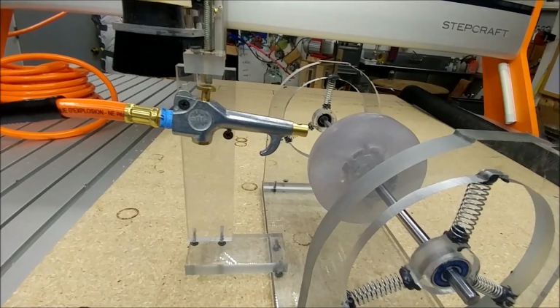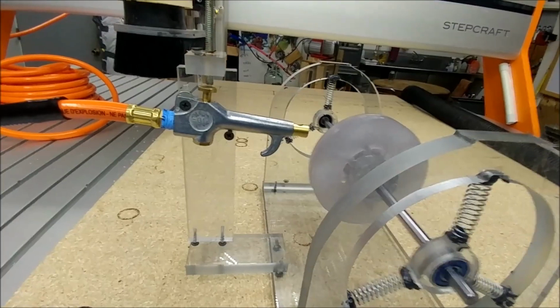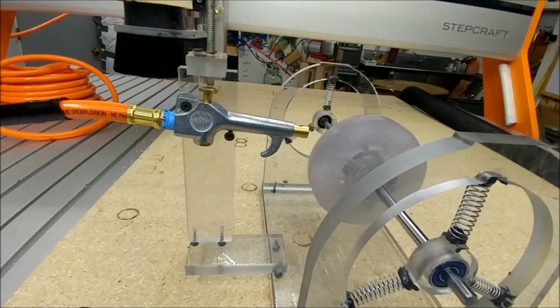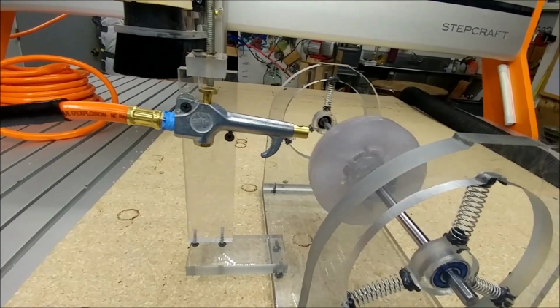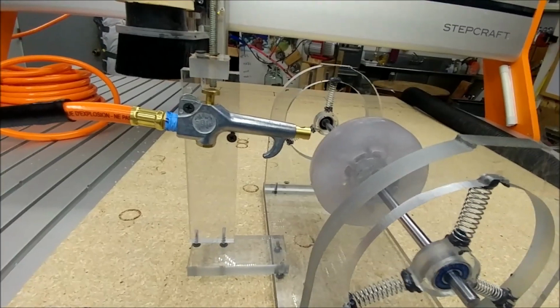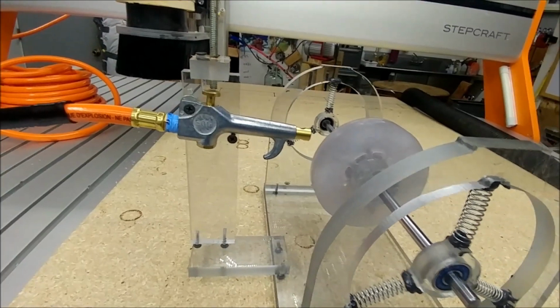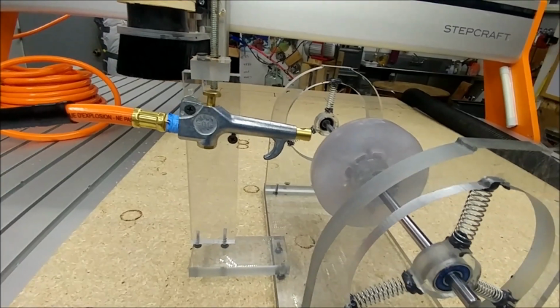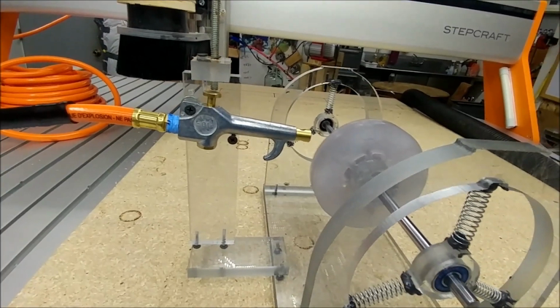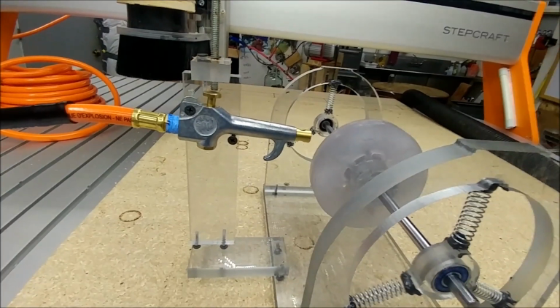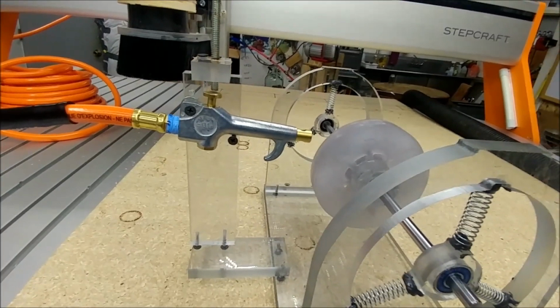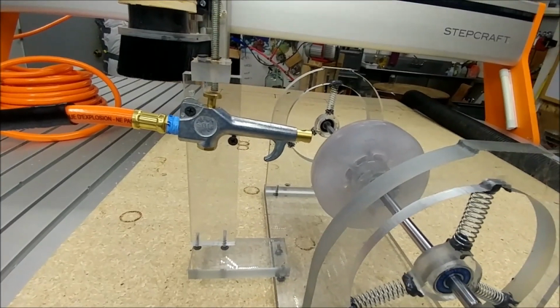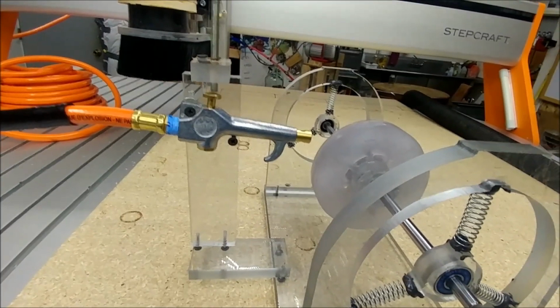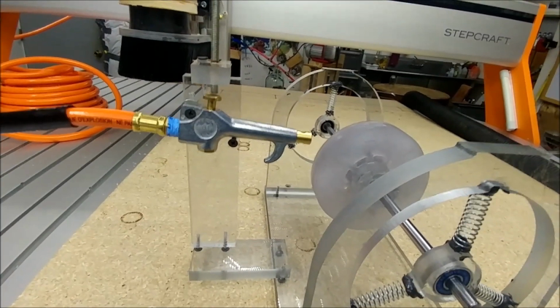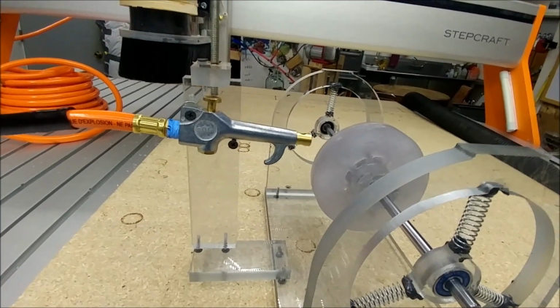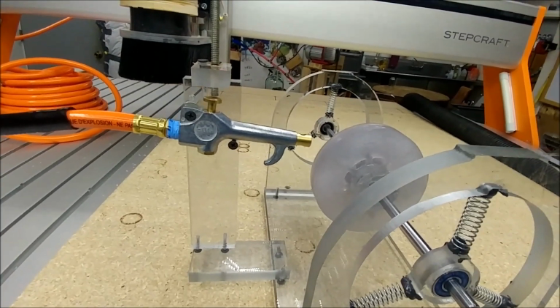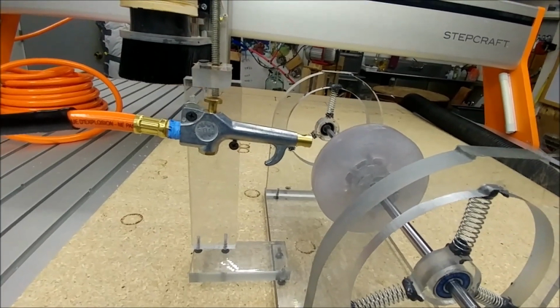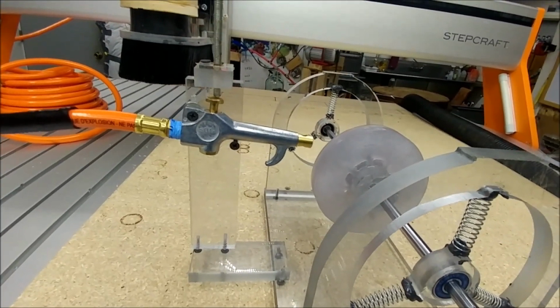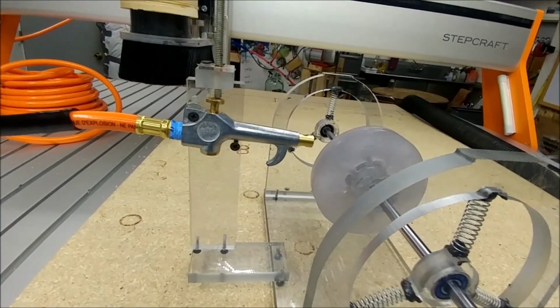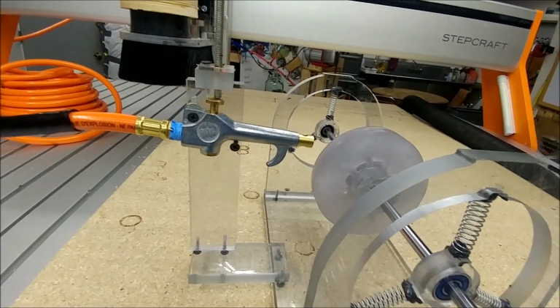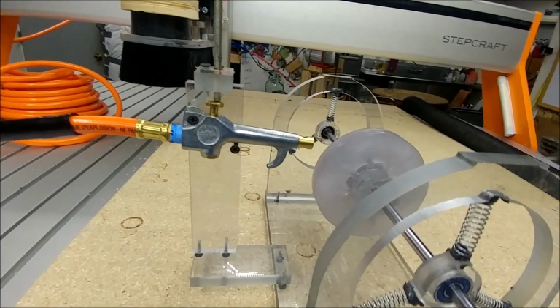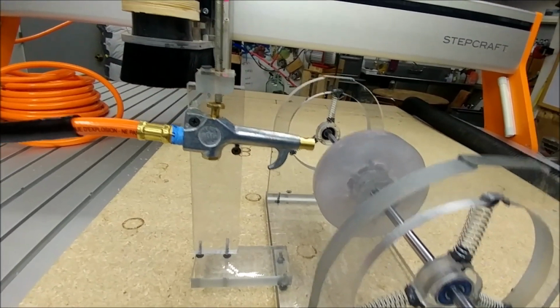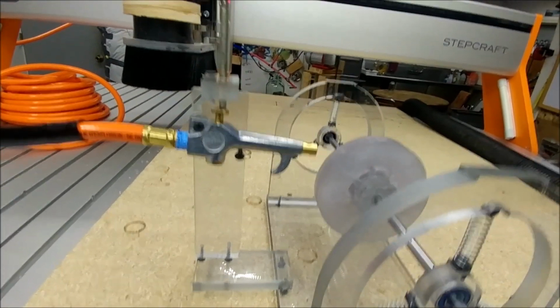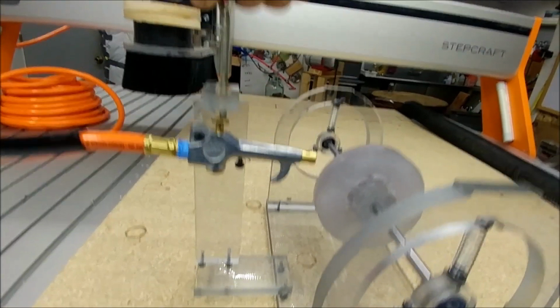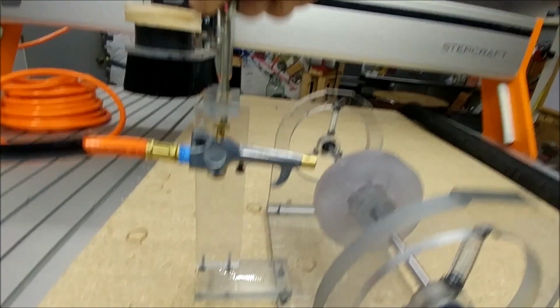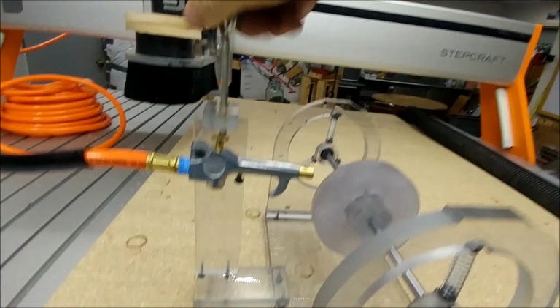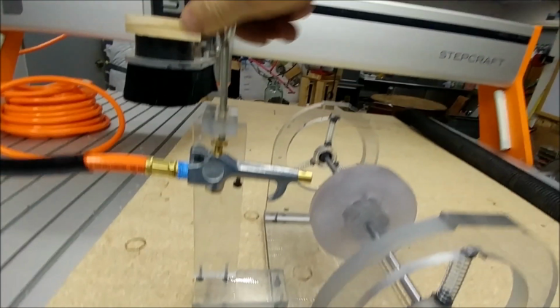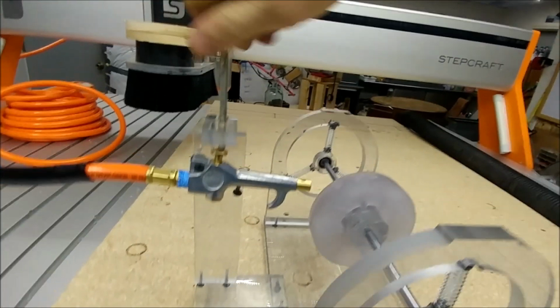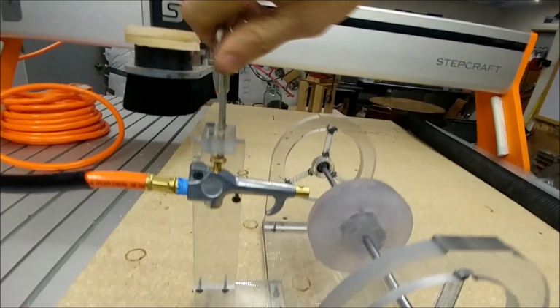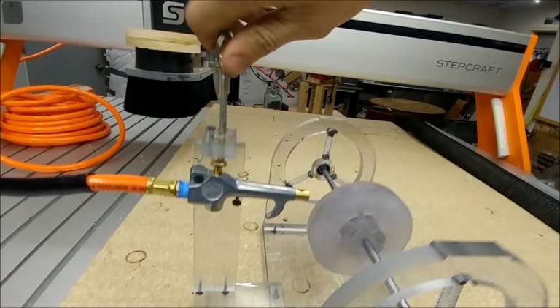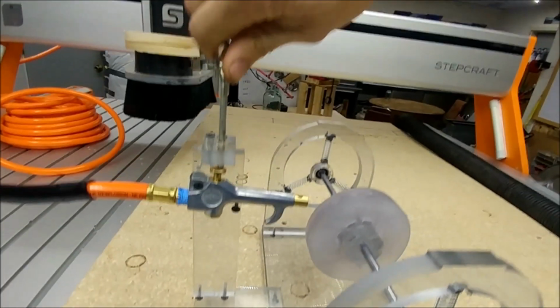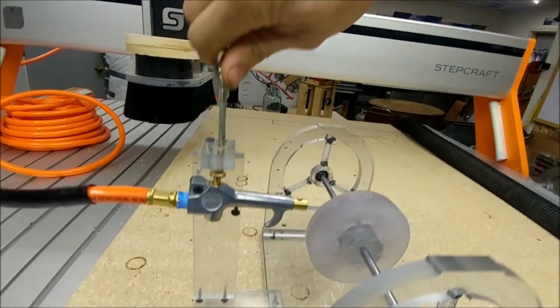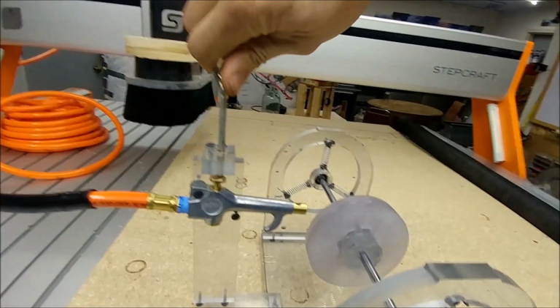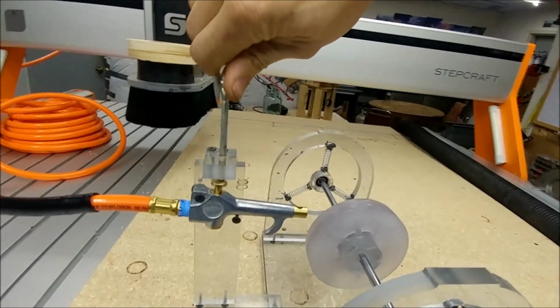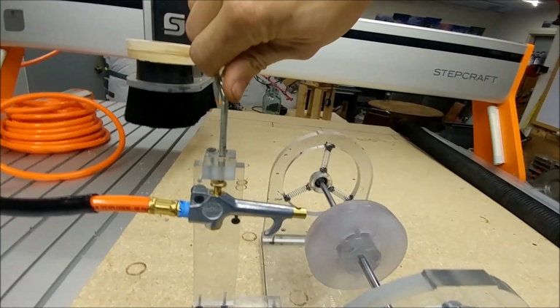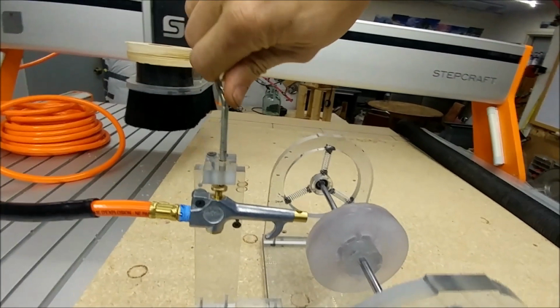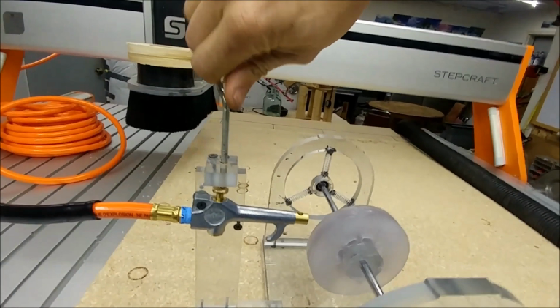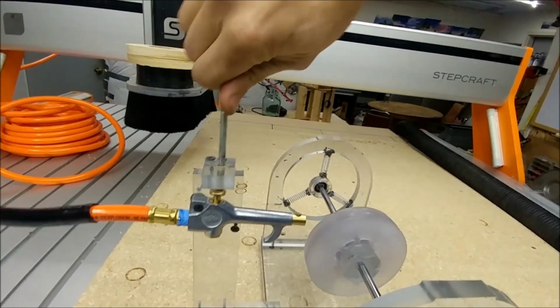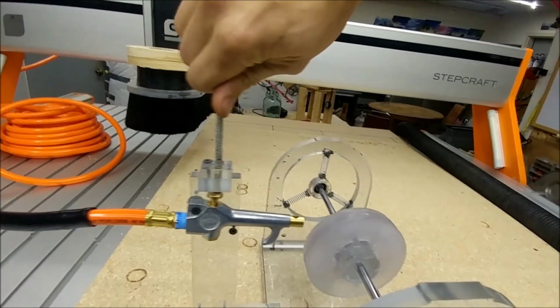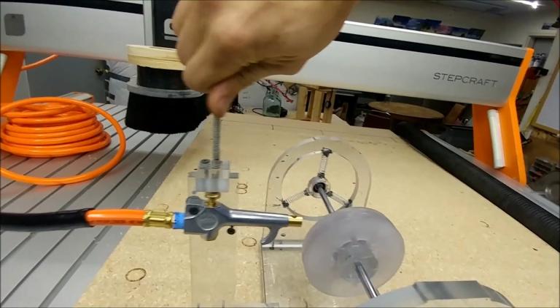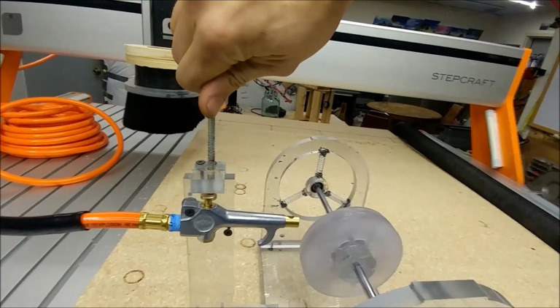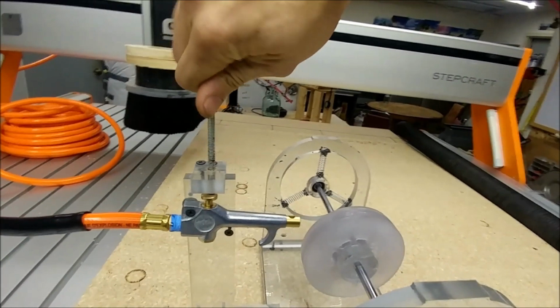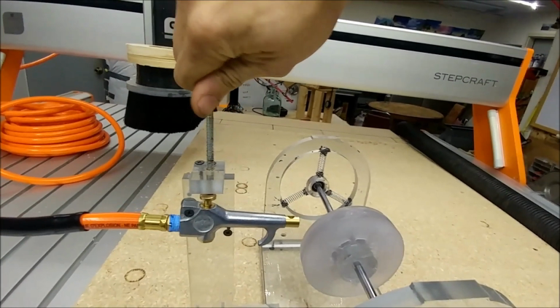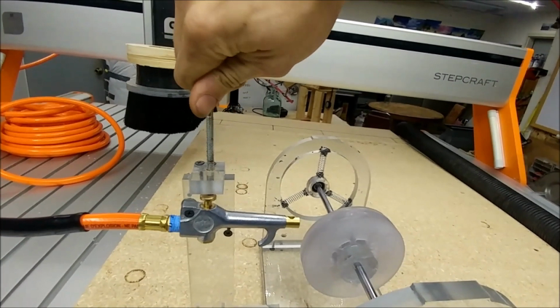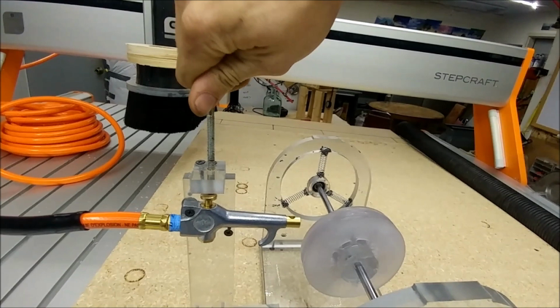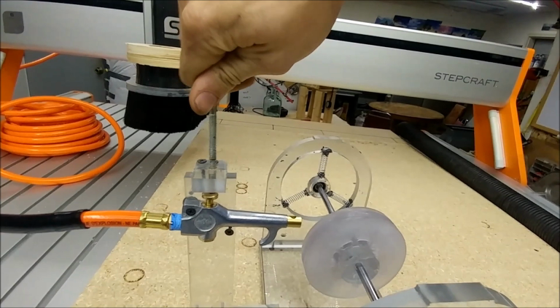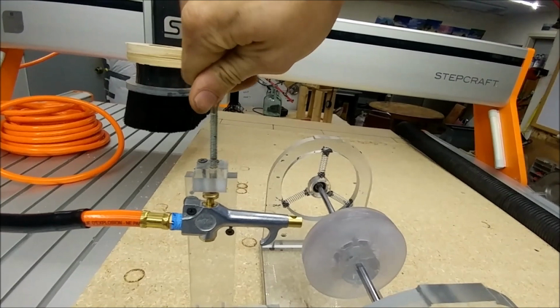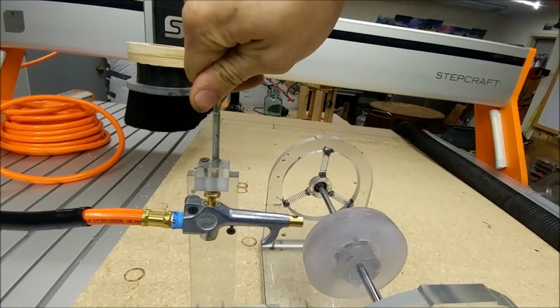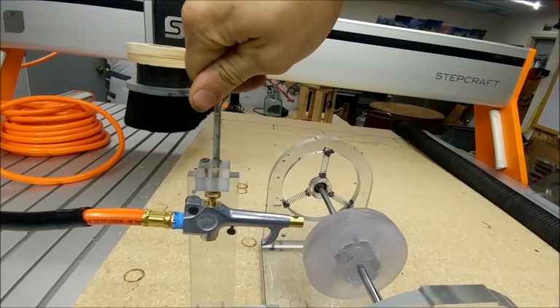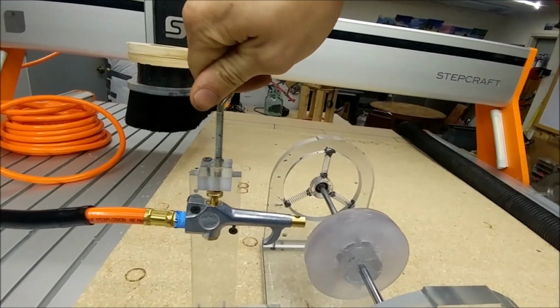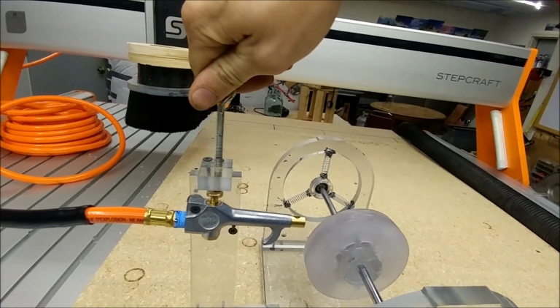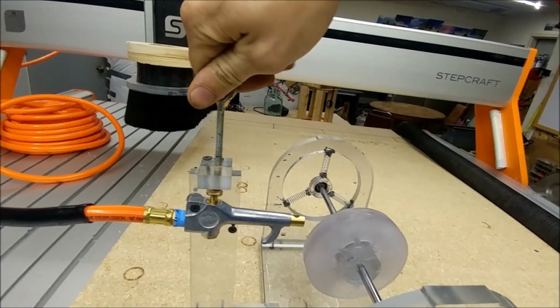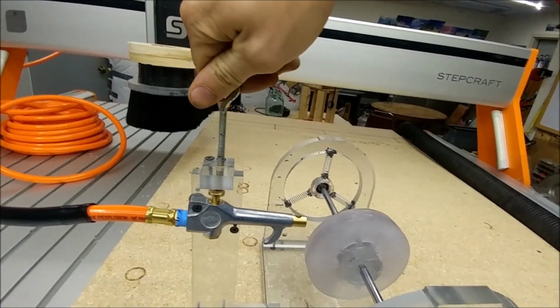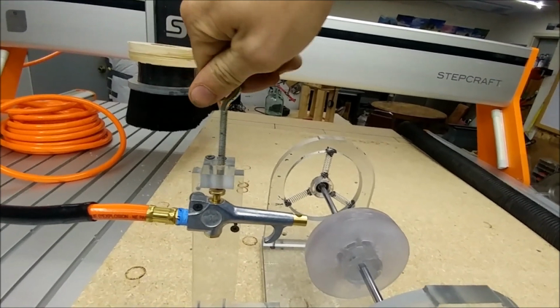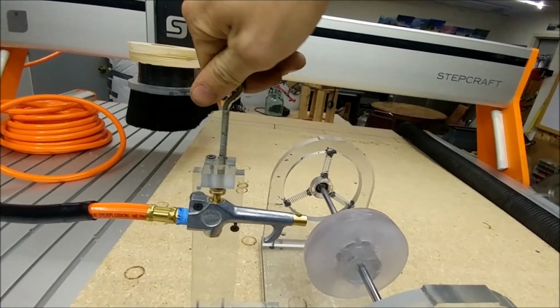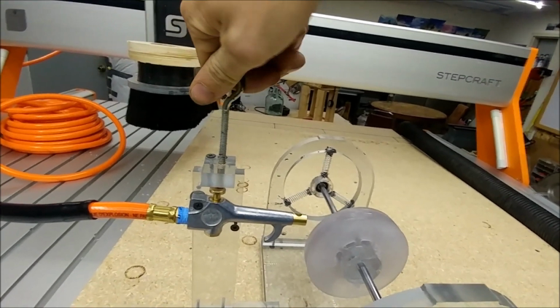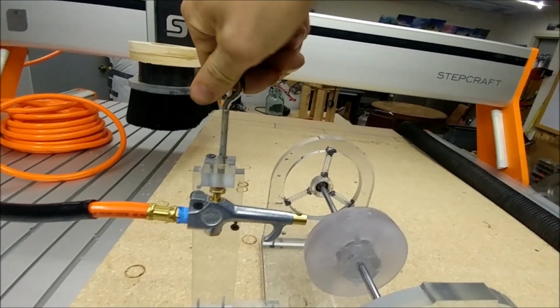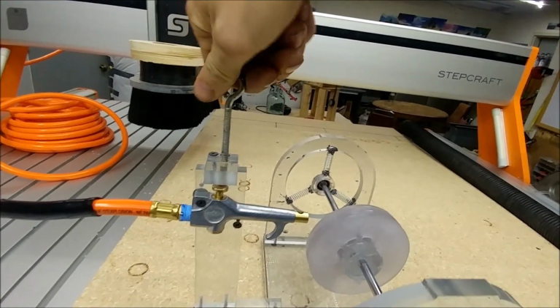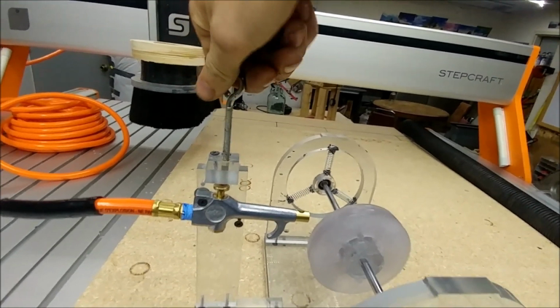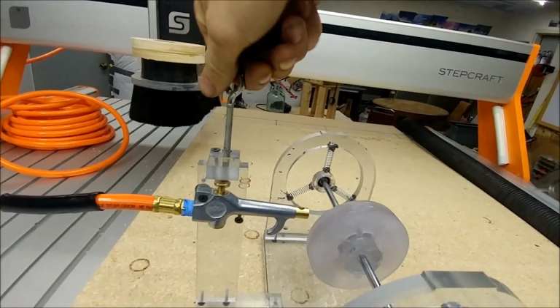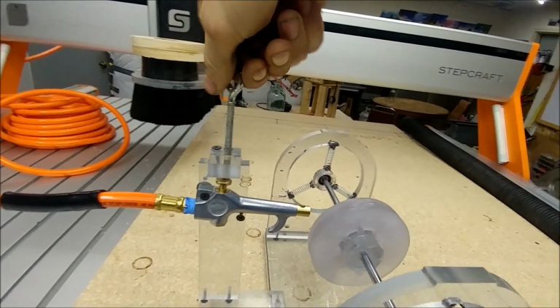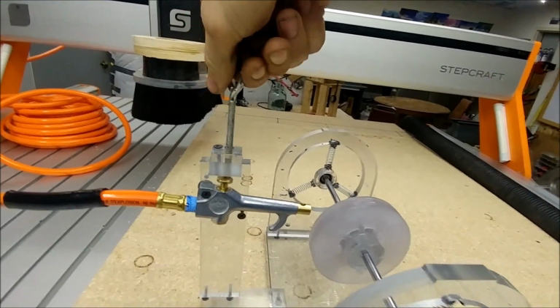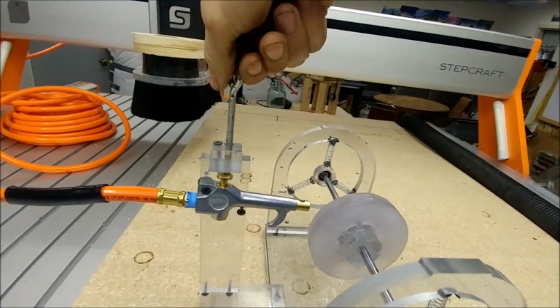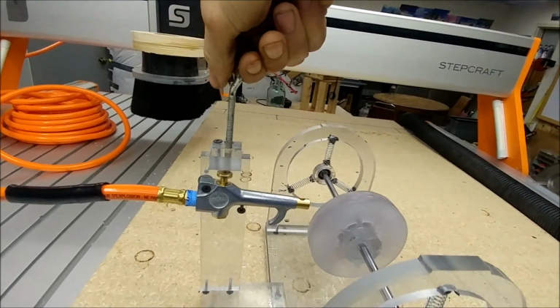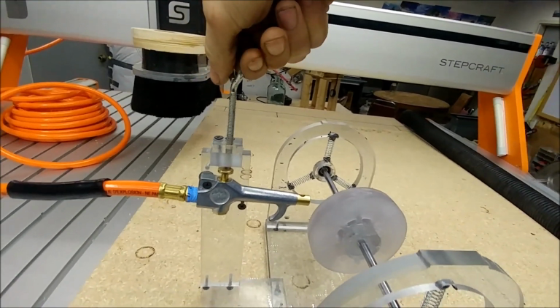It's a good idea to have sensitive air control for precise RPM. The RPM is controlled with a jet of compressed air.